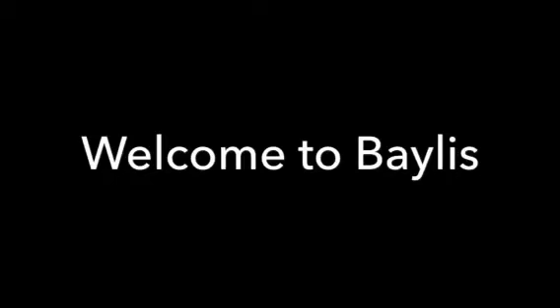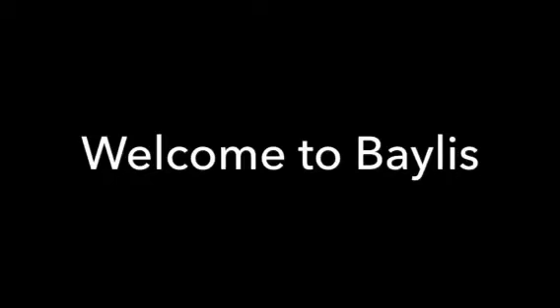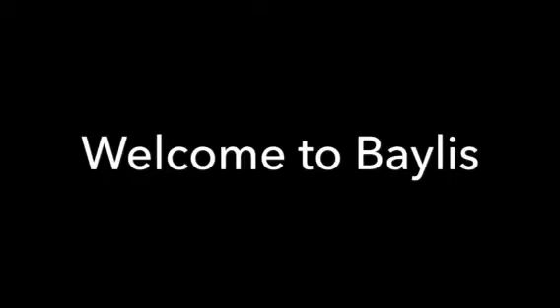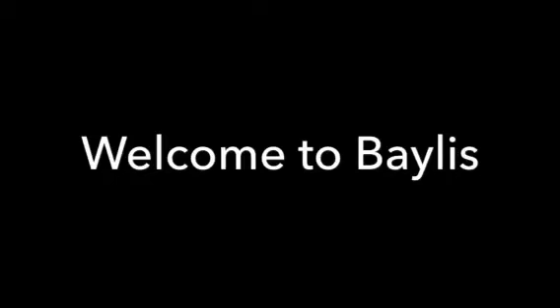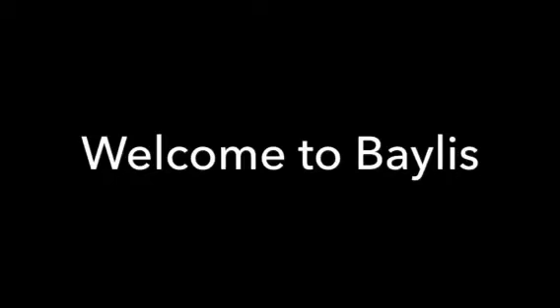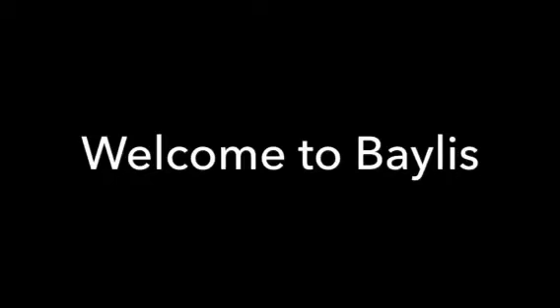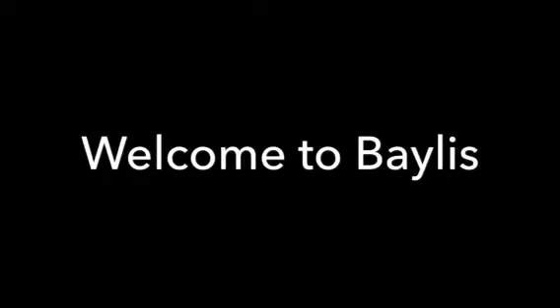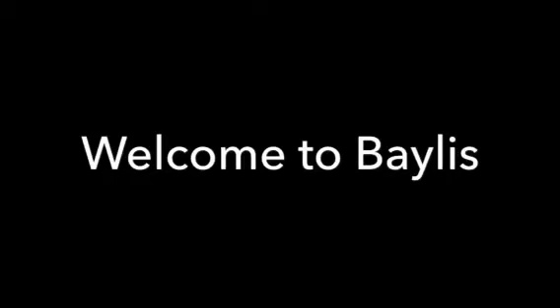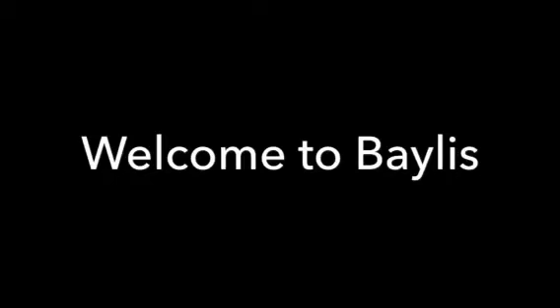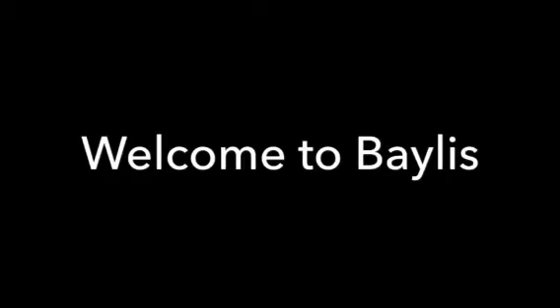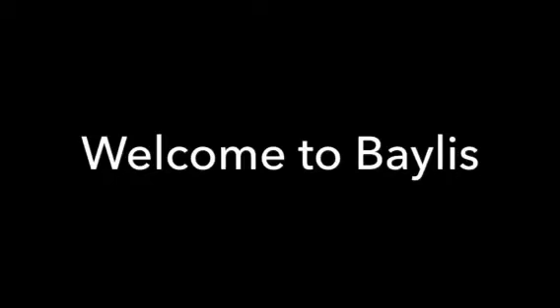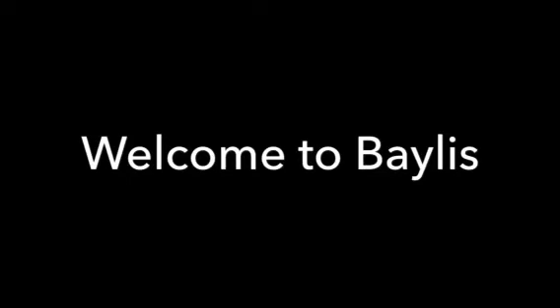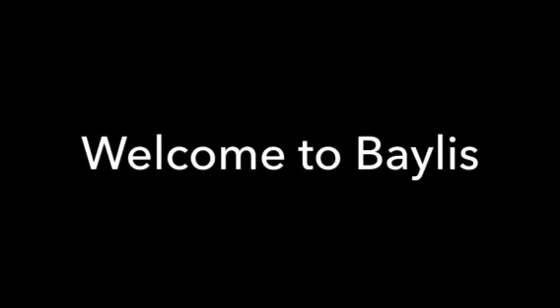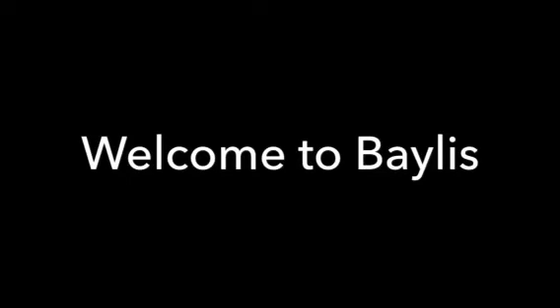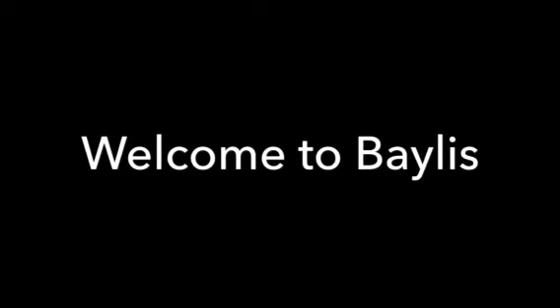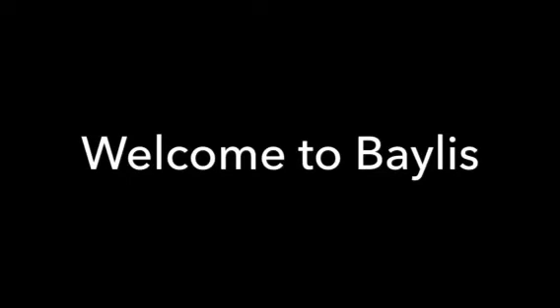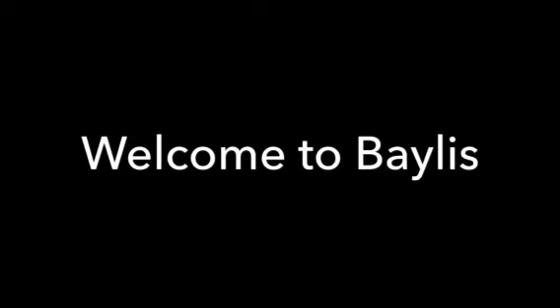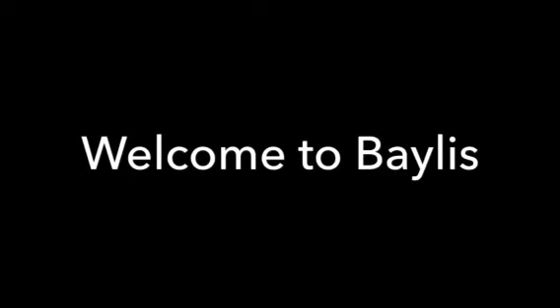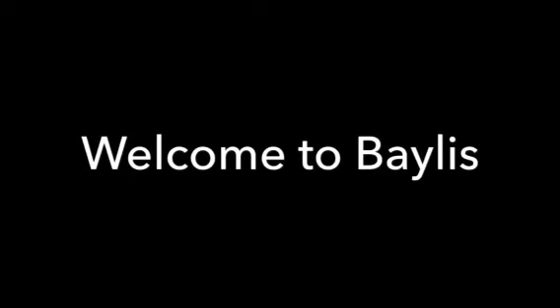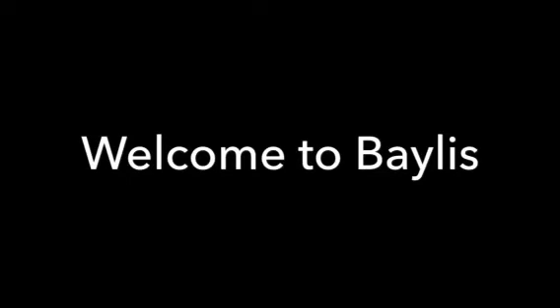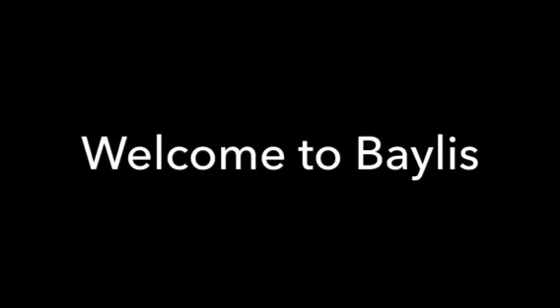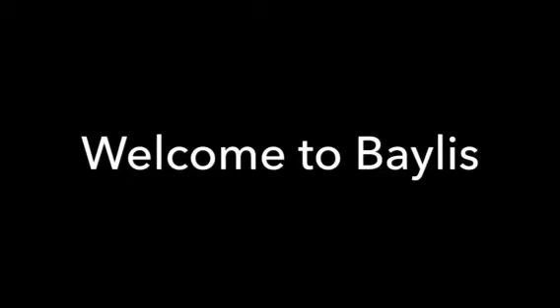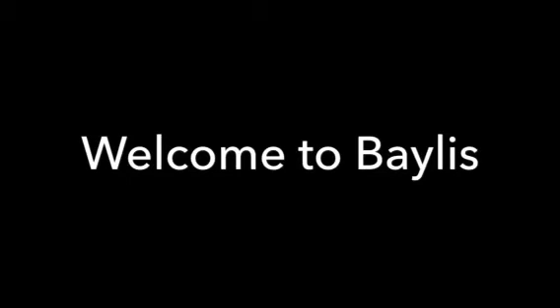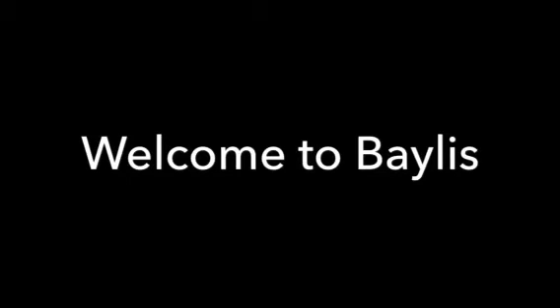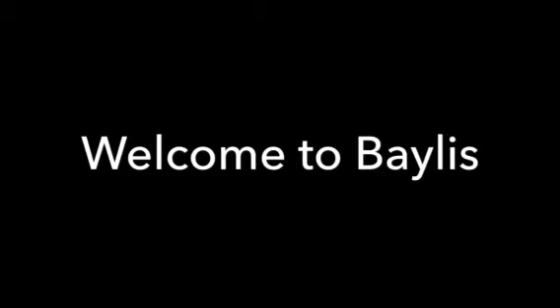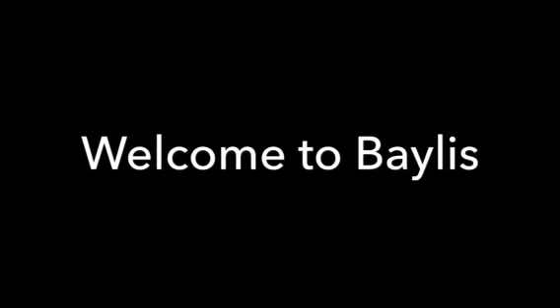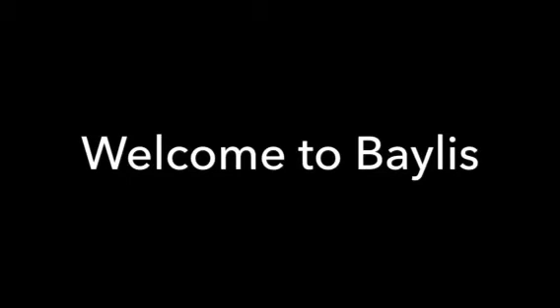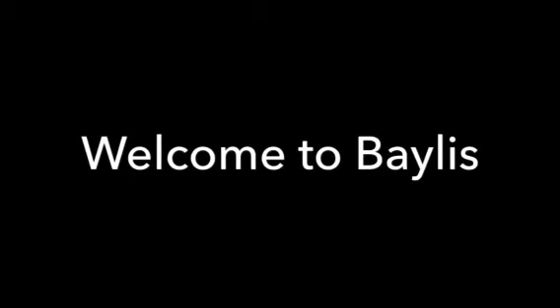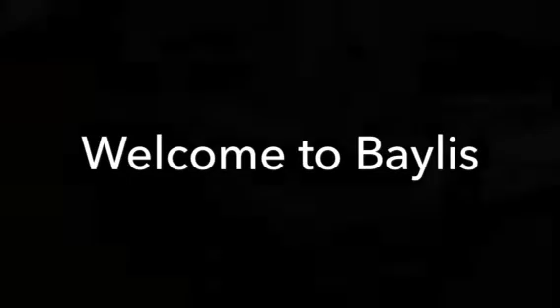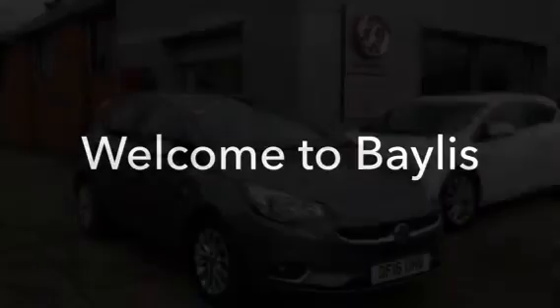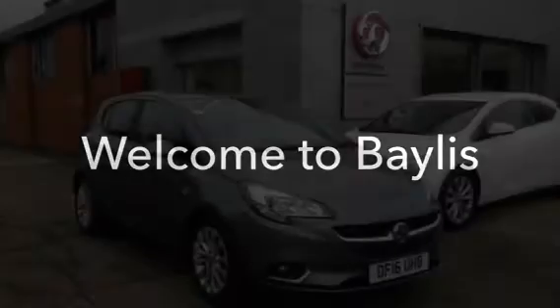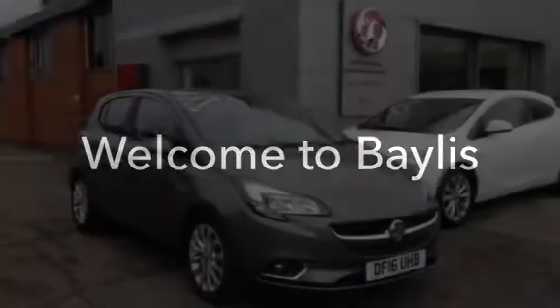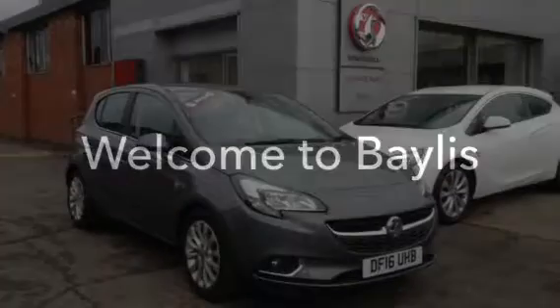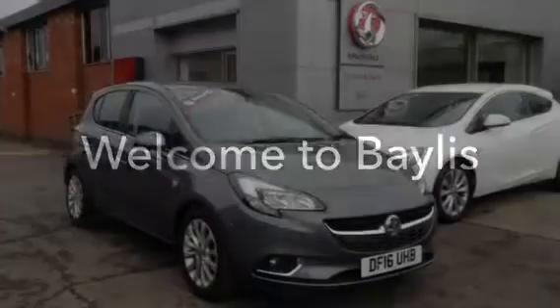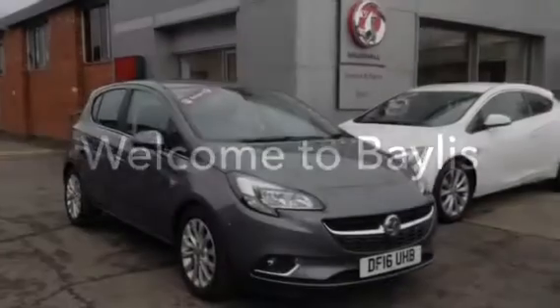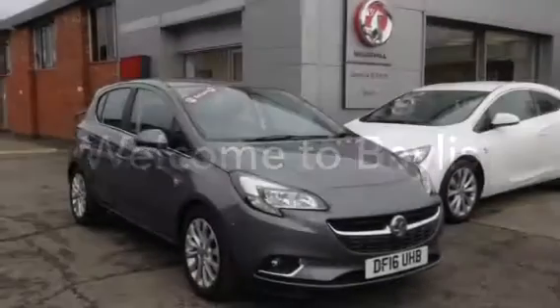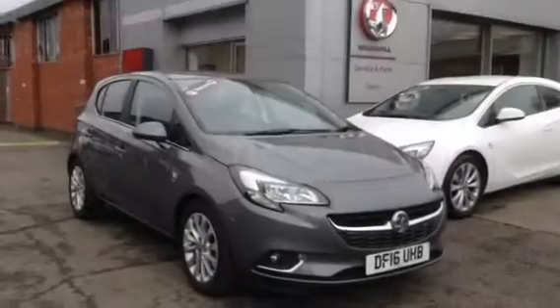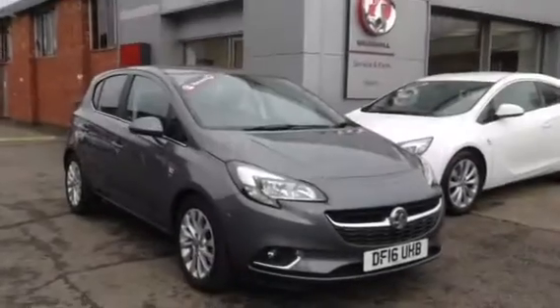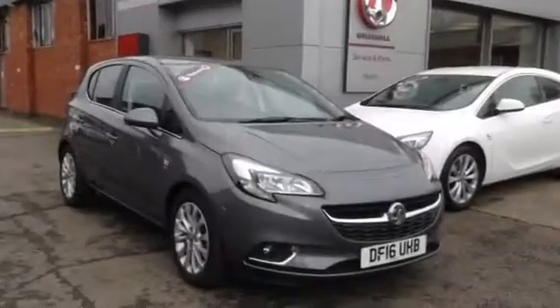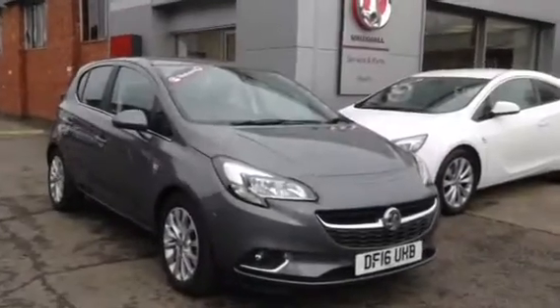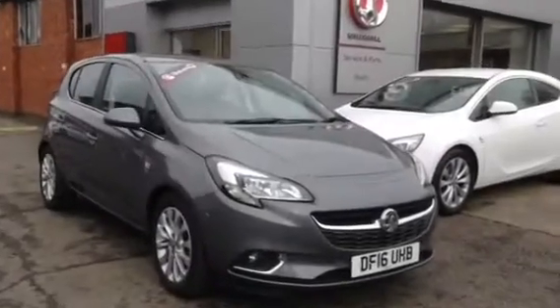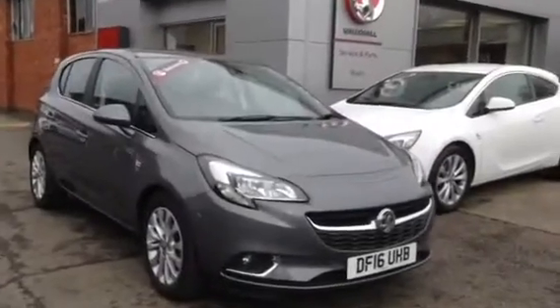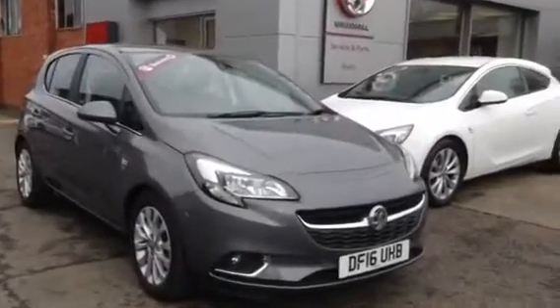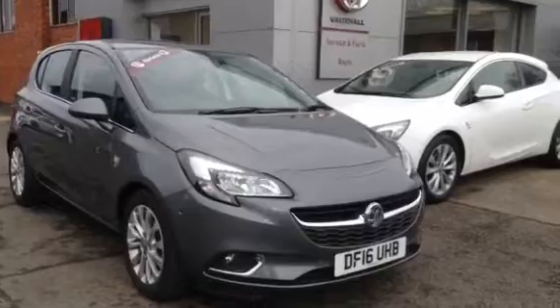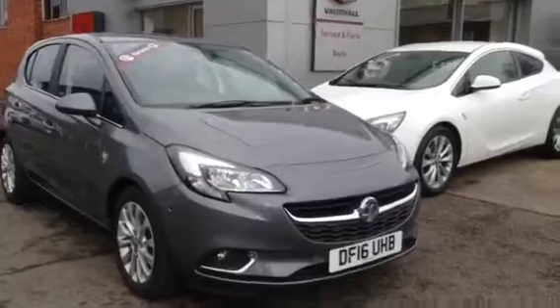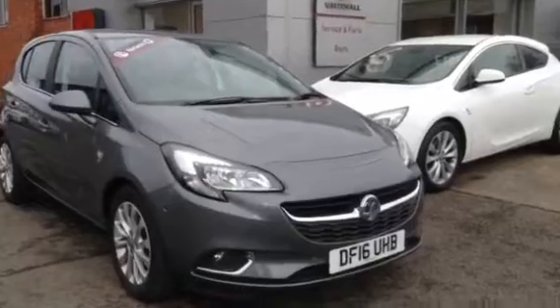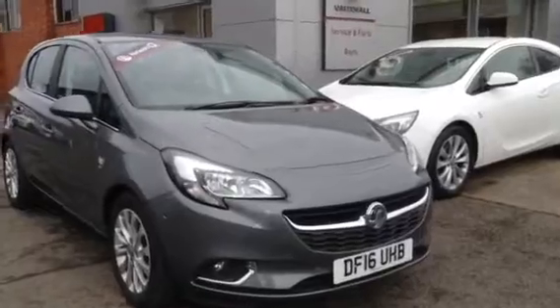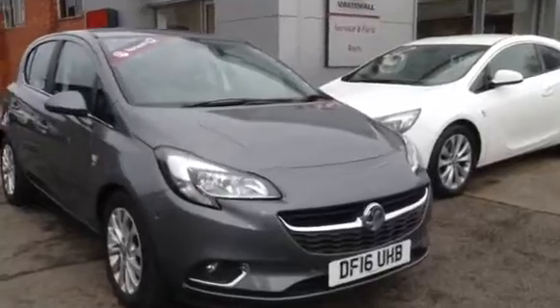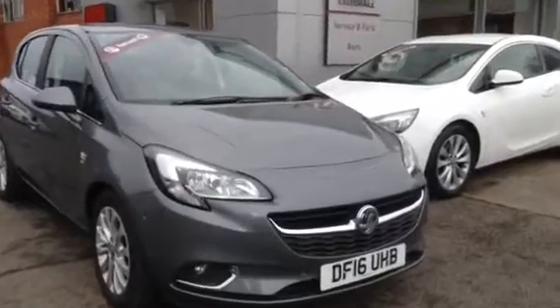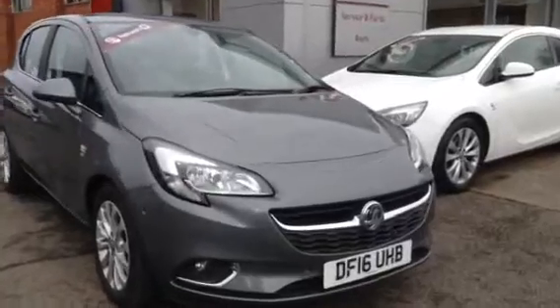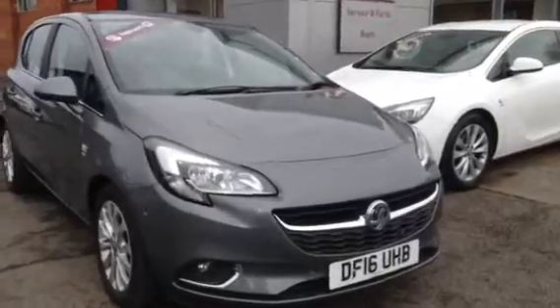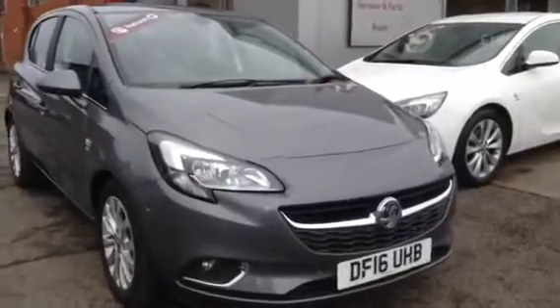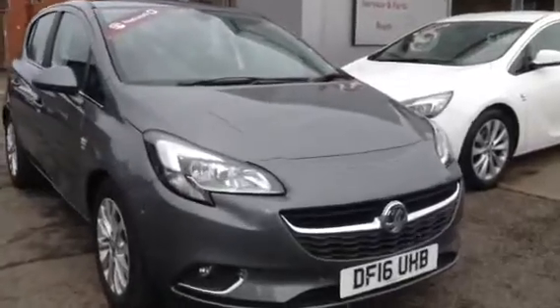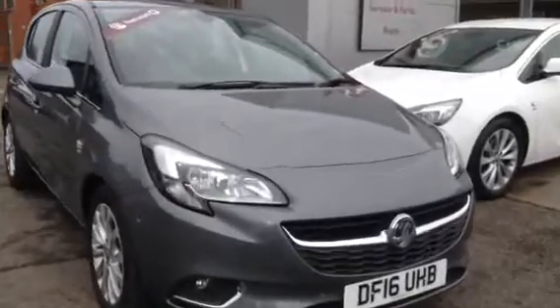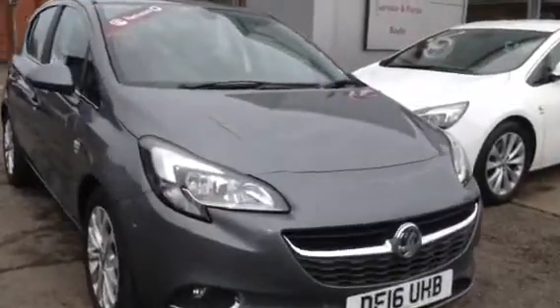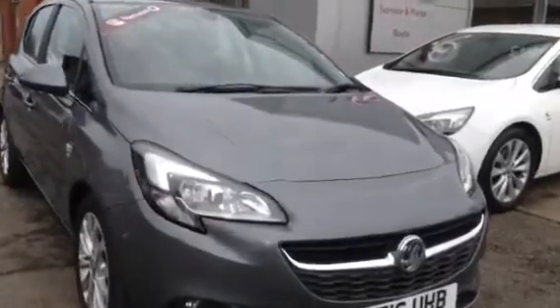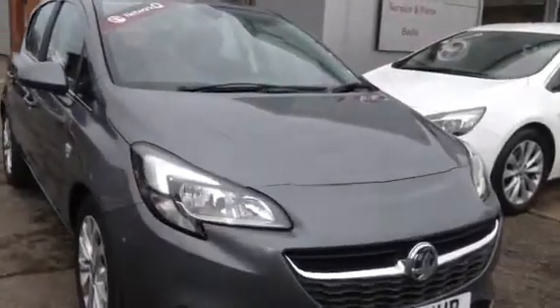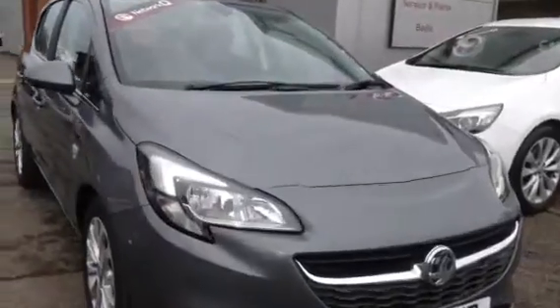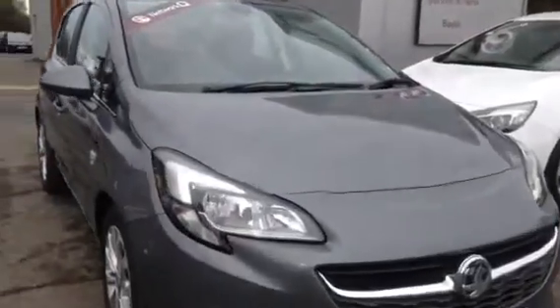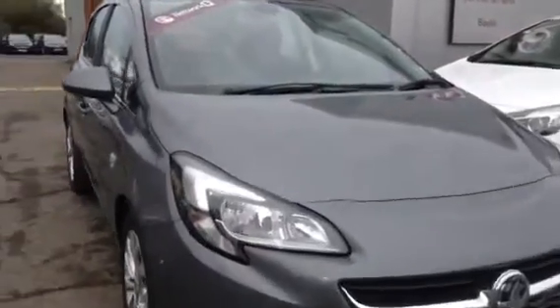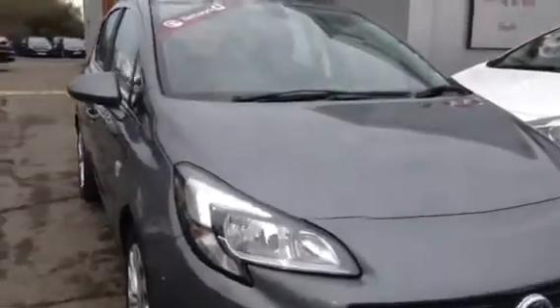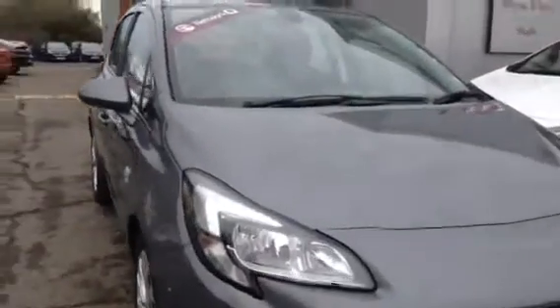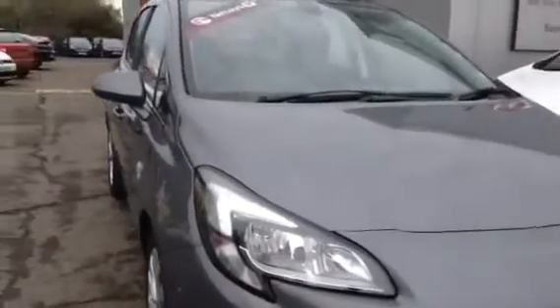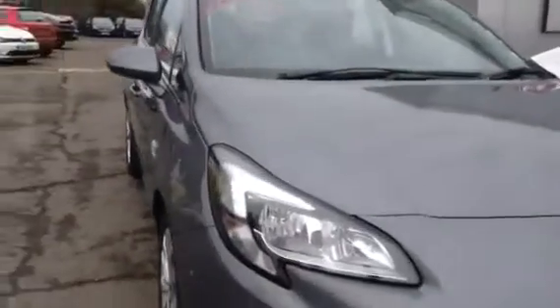Welcome to Bayless Vauxhall. Here you are viewing a 2016 Vauxhall Corsa SE Ecoflex.